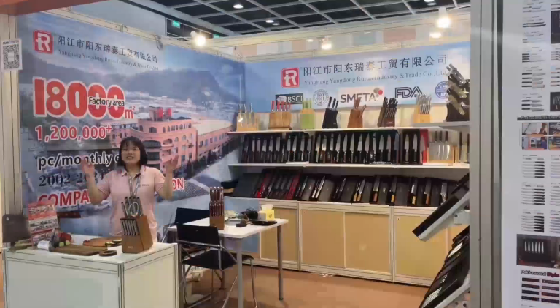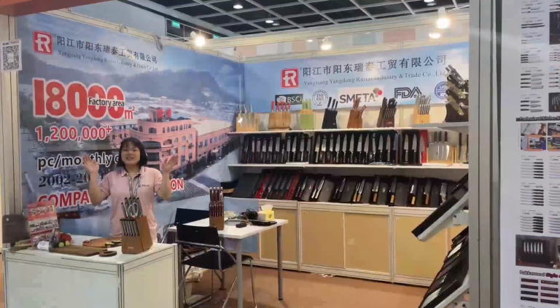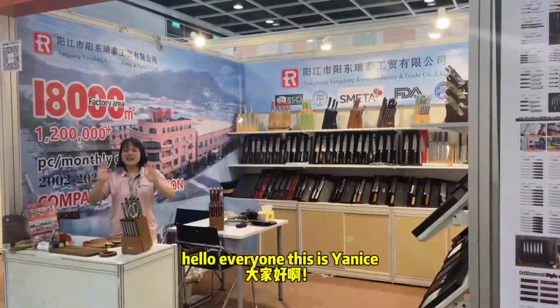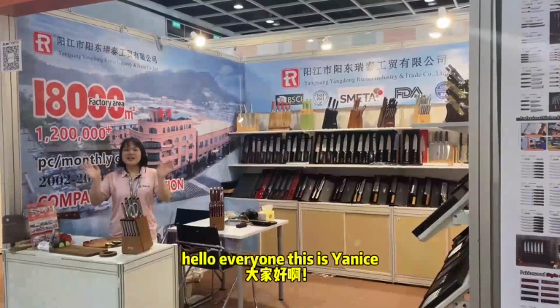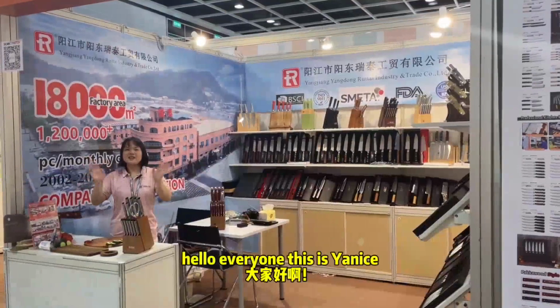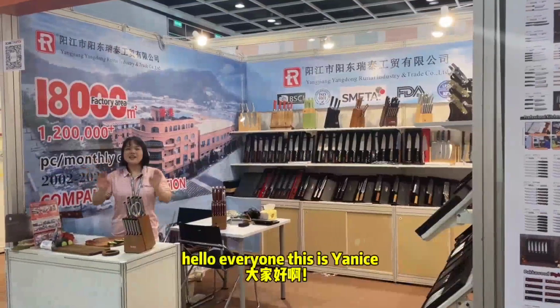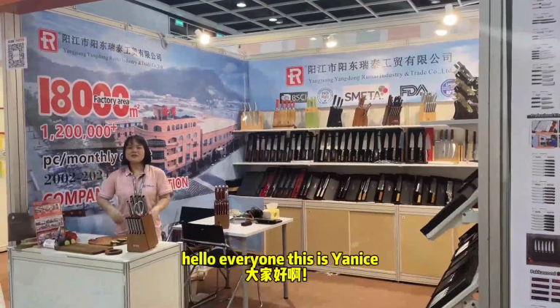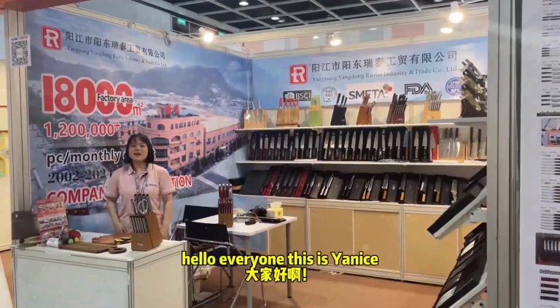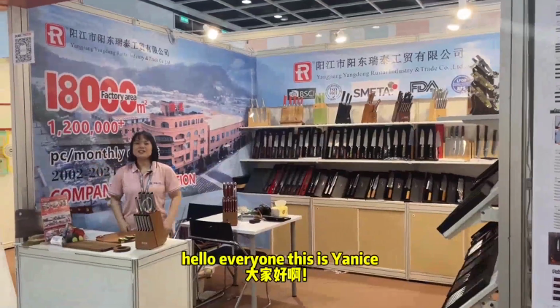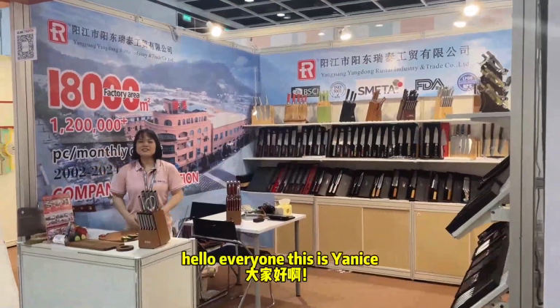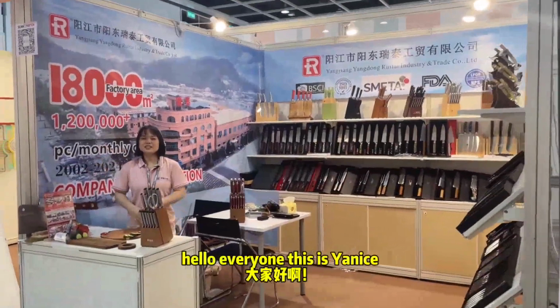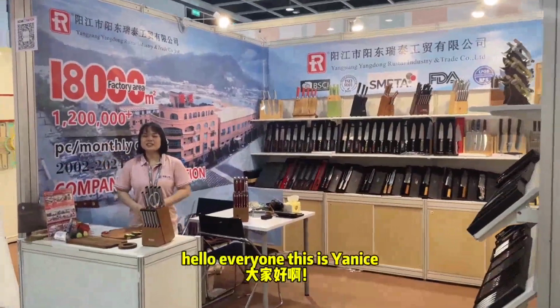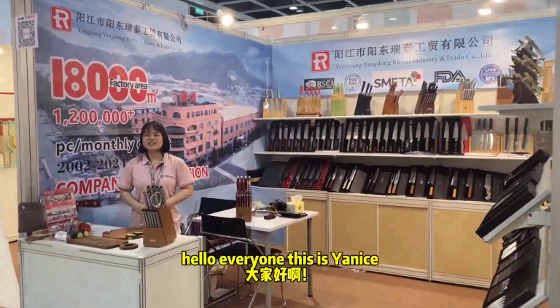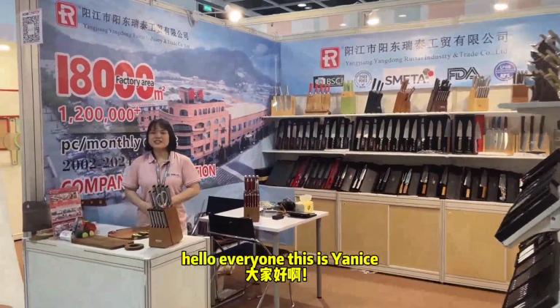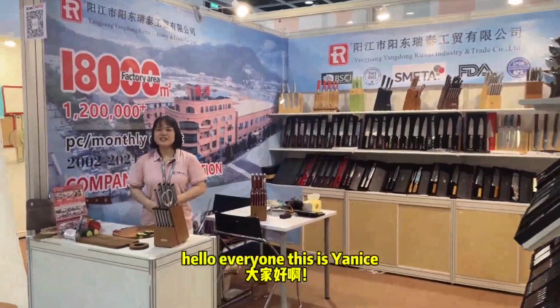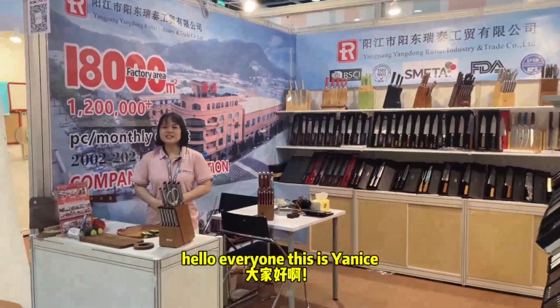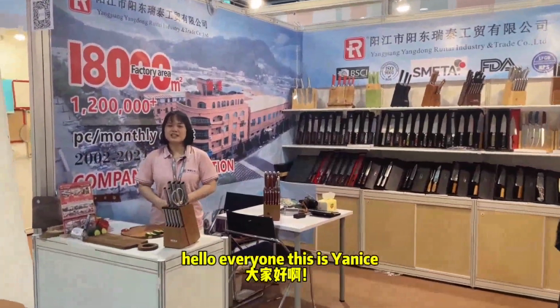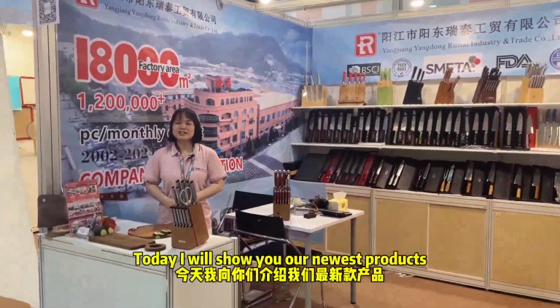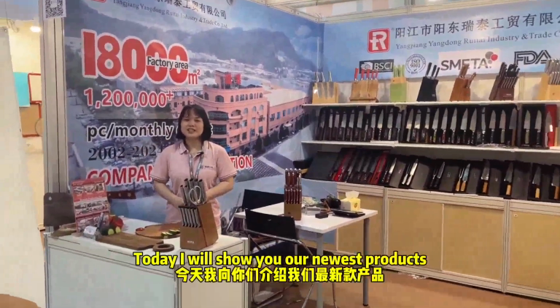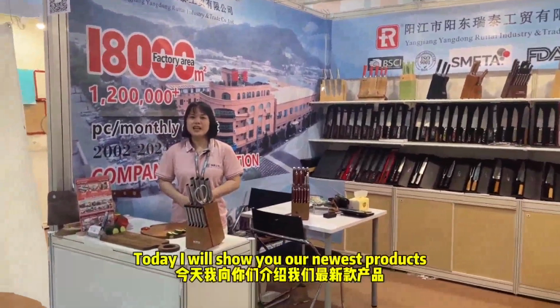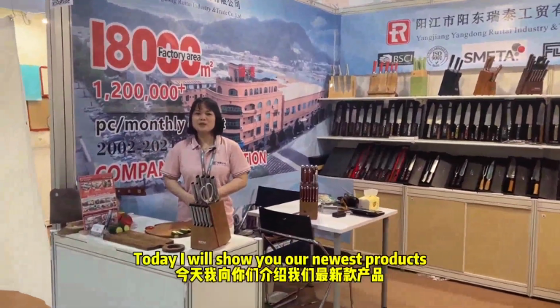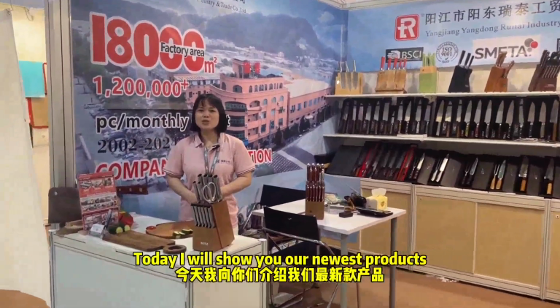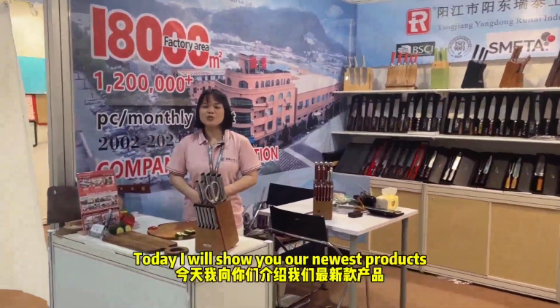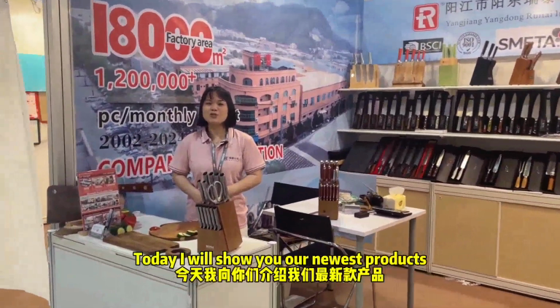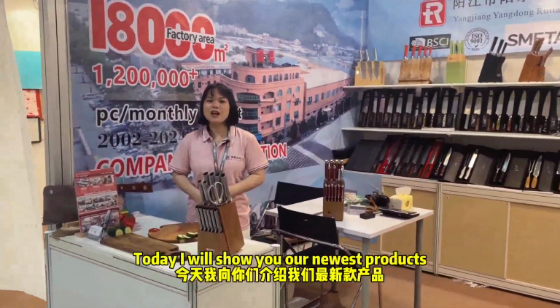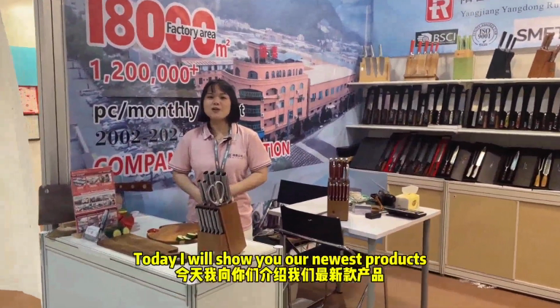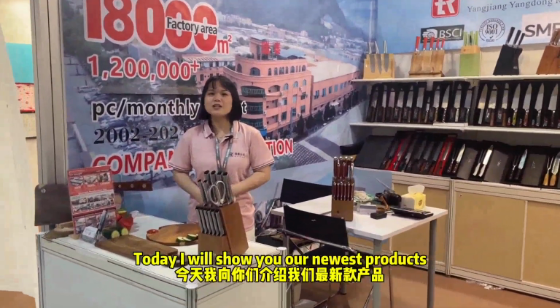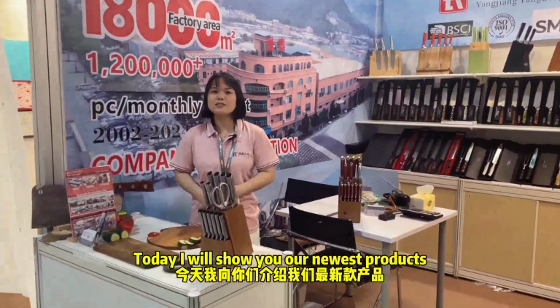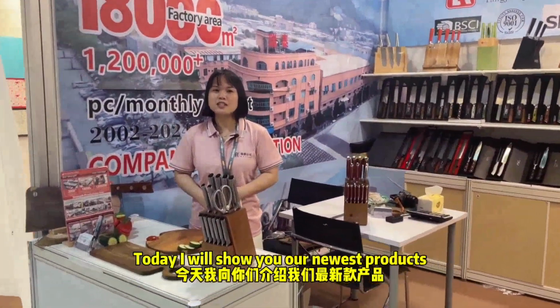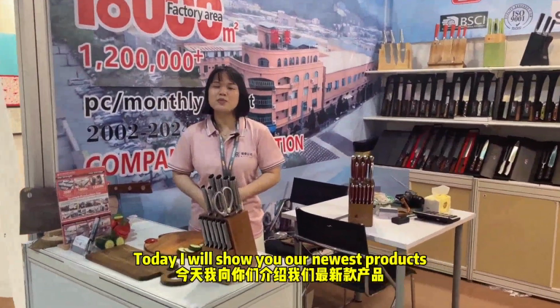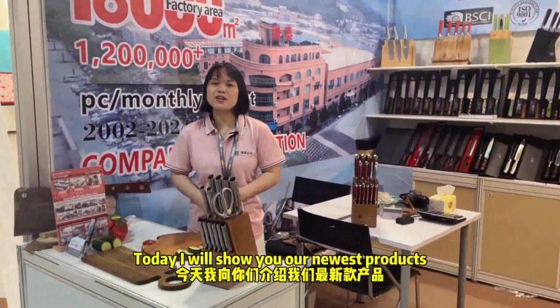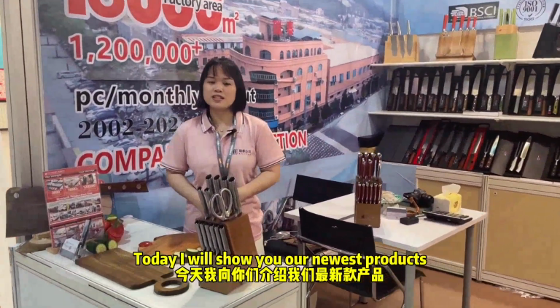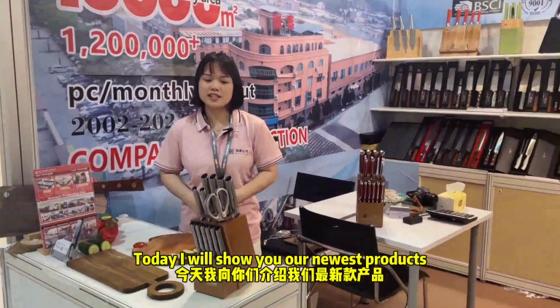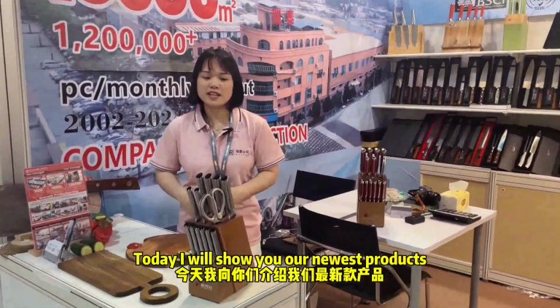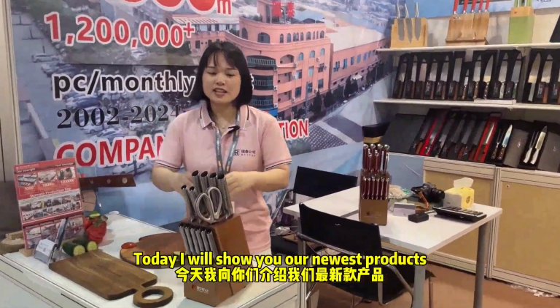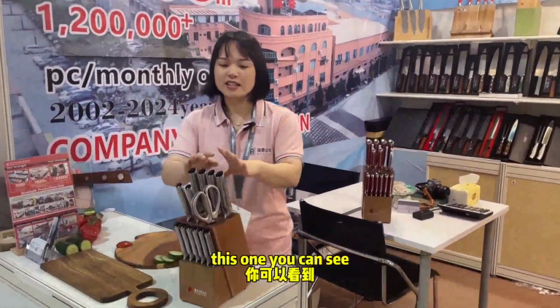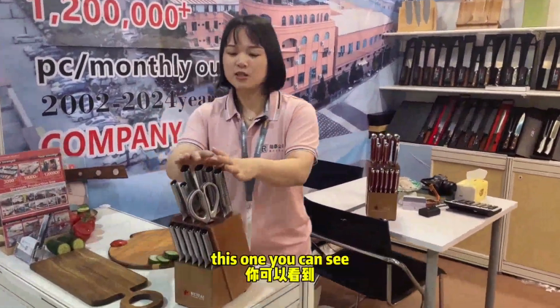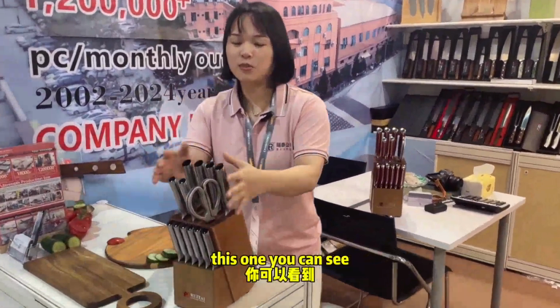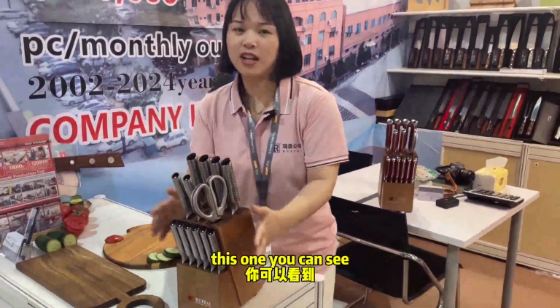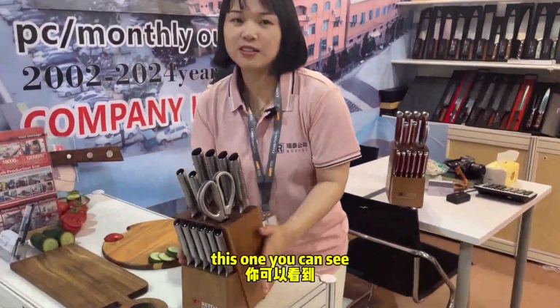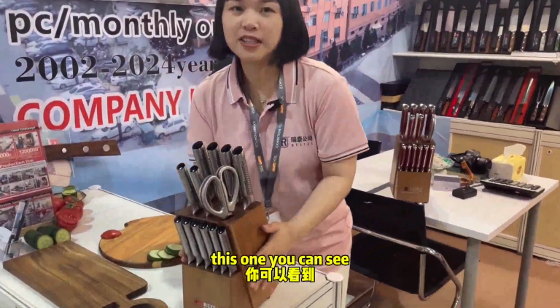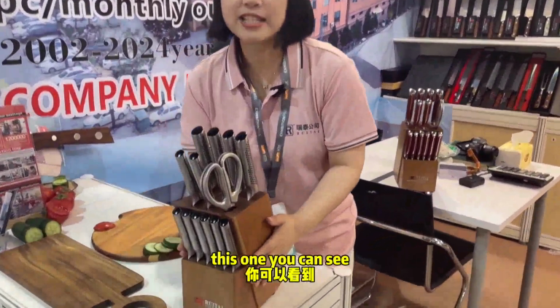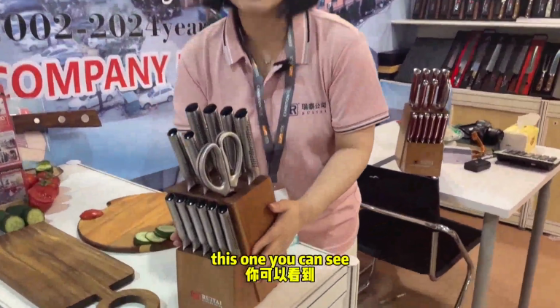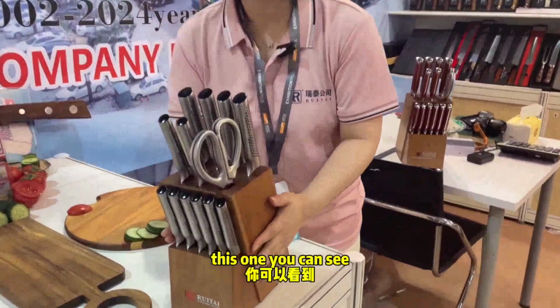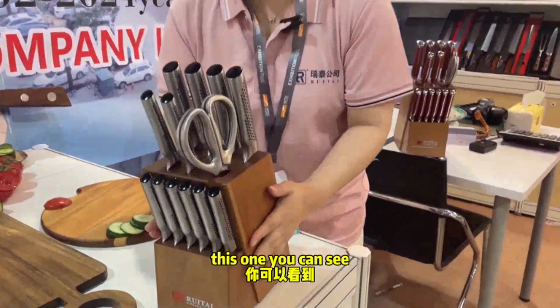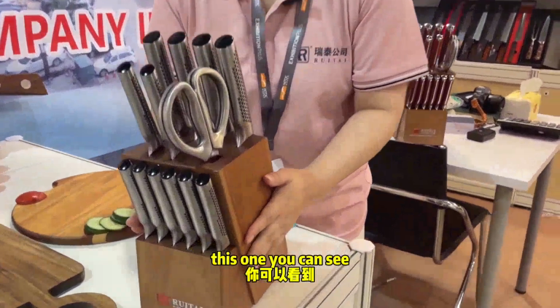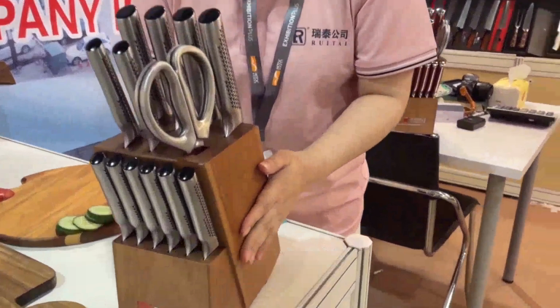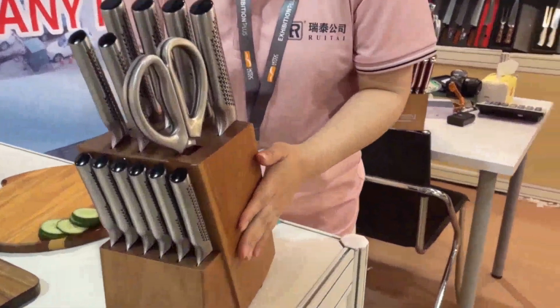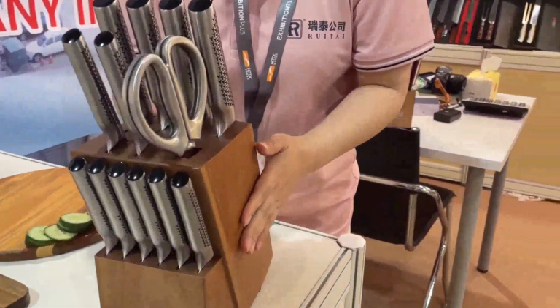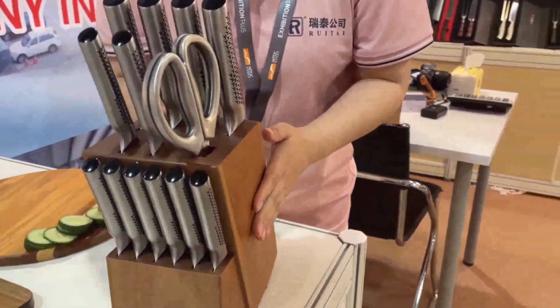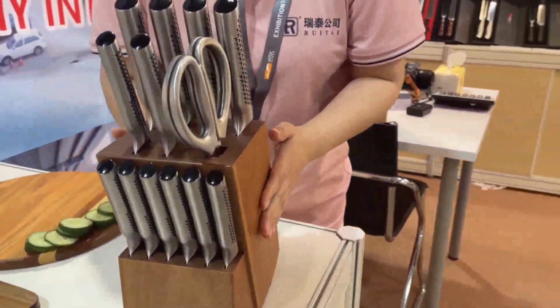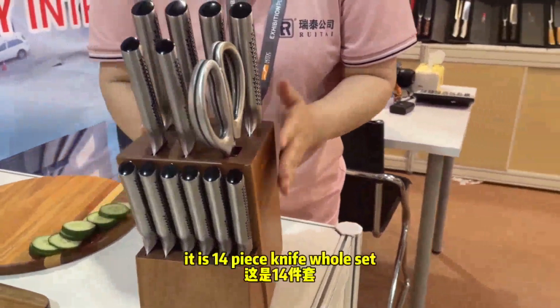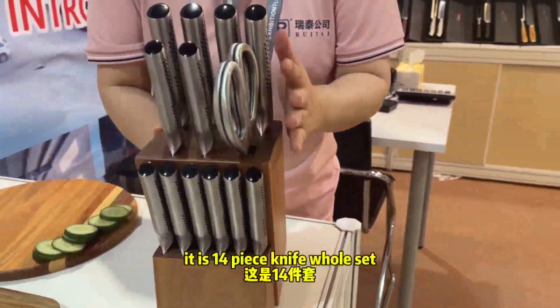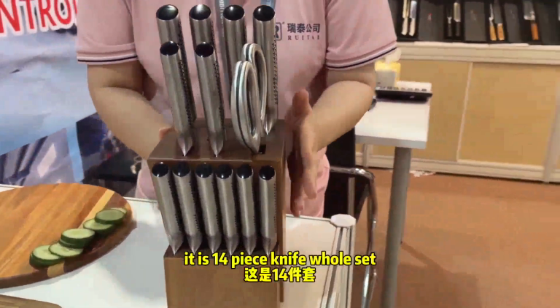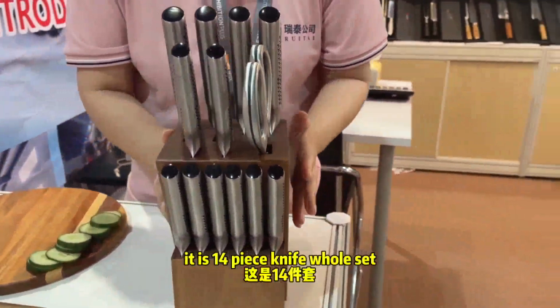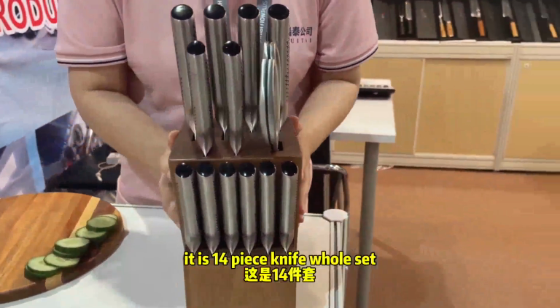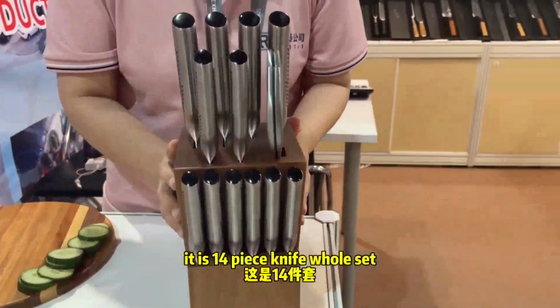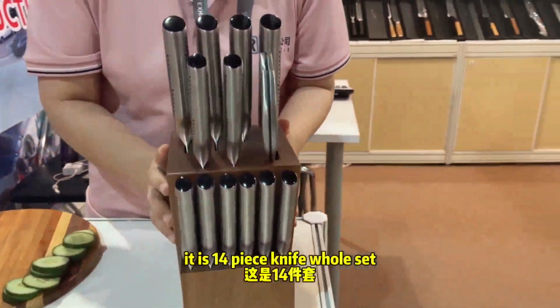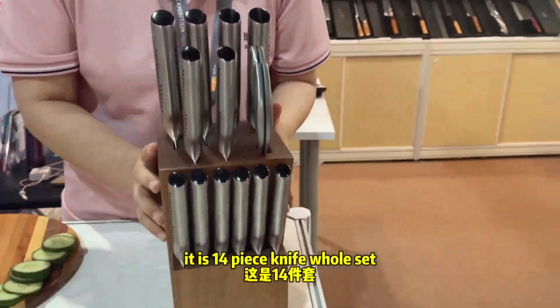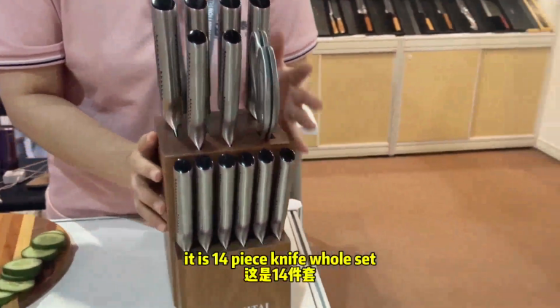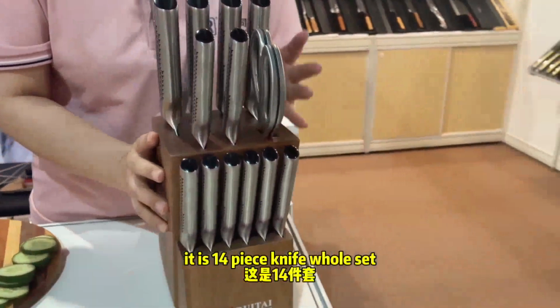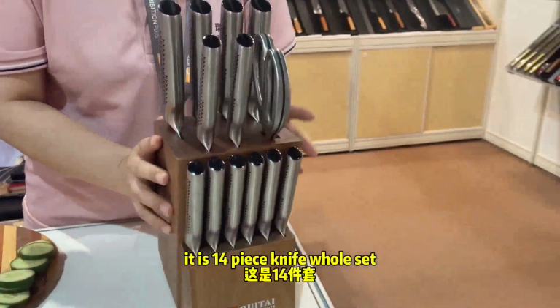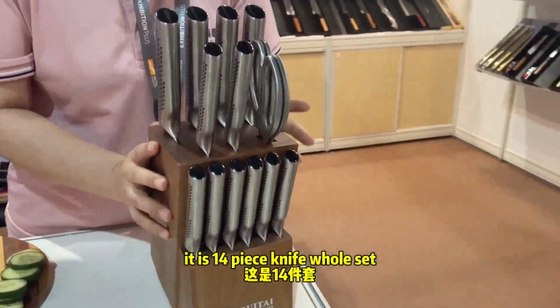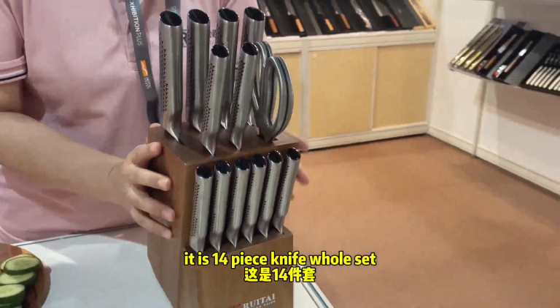Hello everyone, this is Janice. Today I will show you our new dish products. This one, you can see, it is a 14-piece knife set.